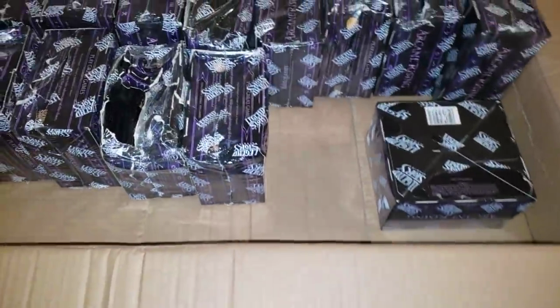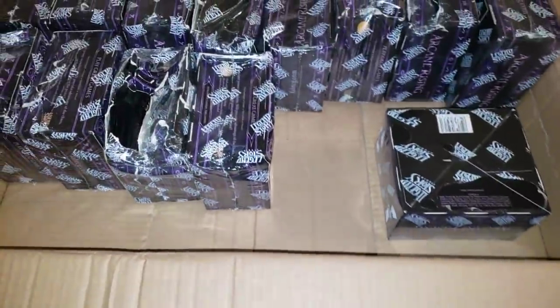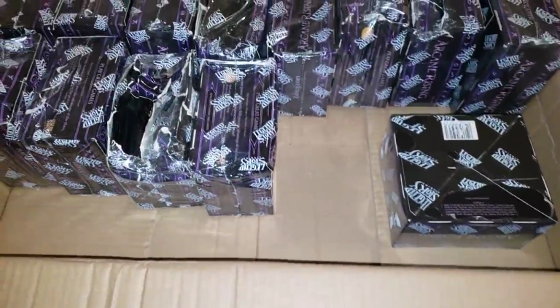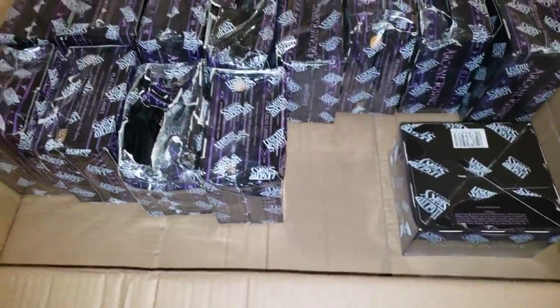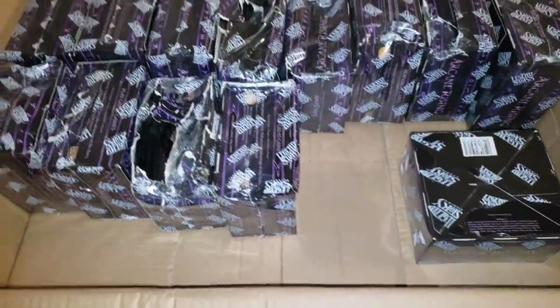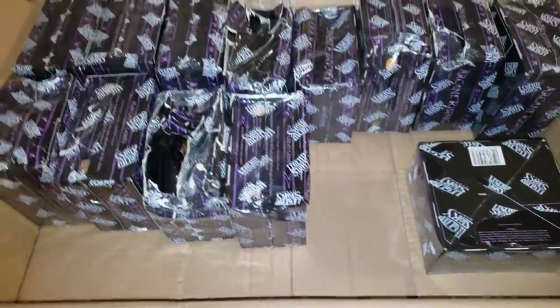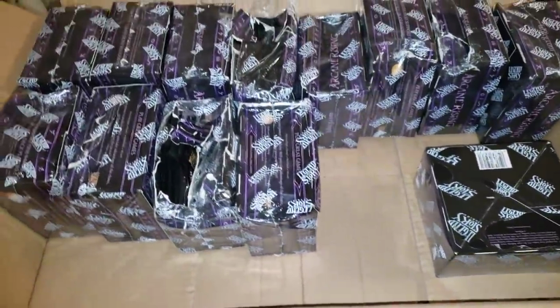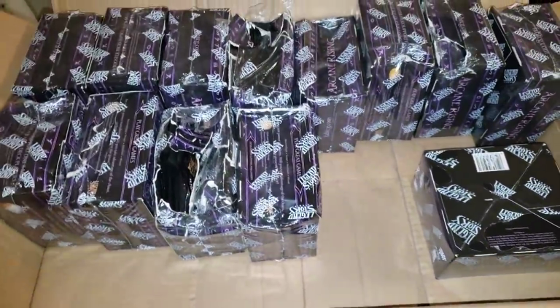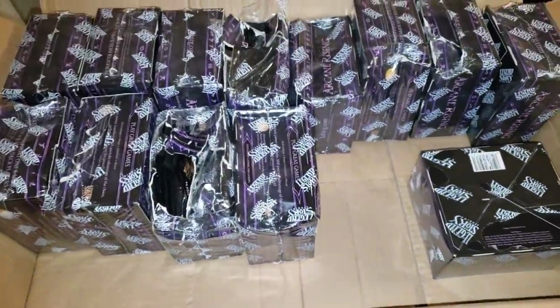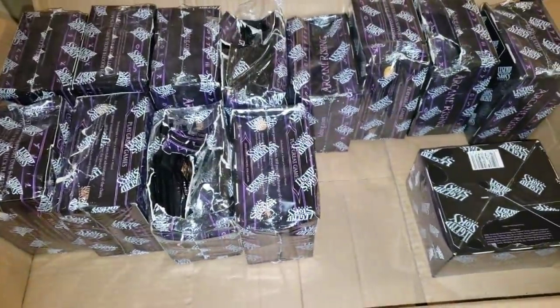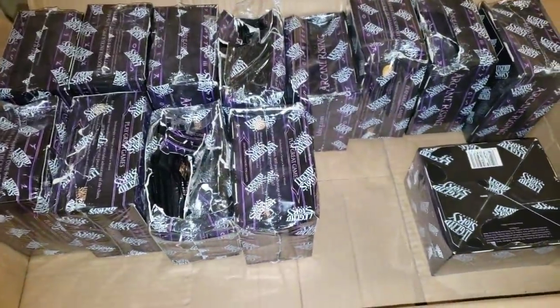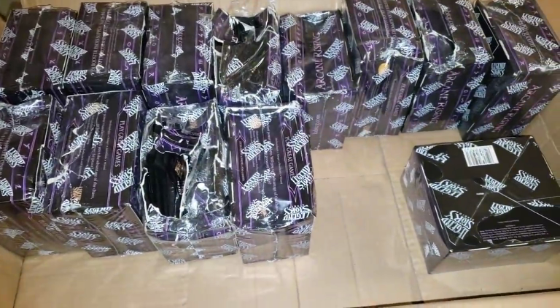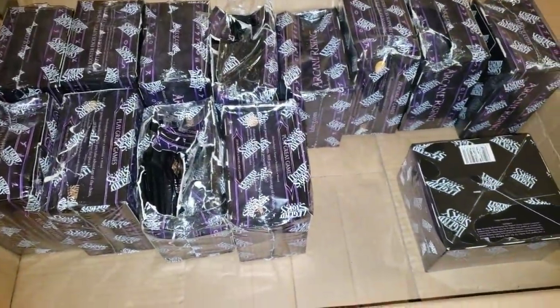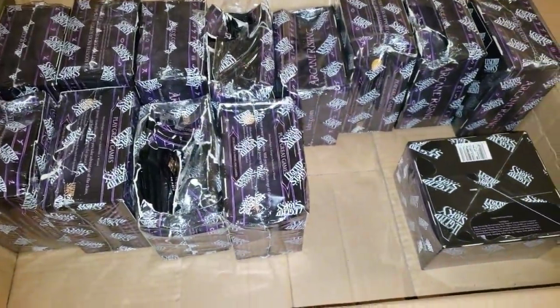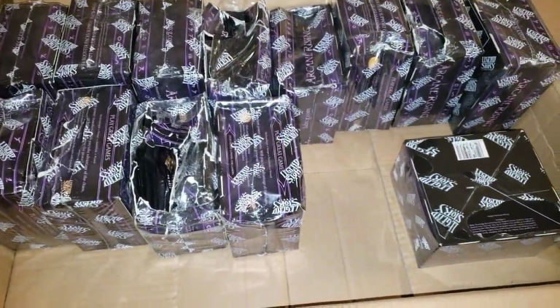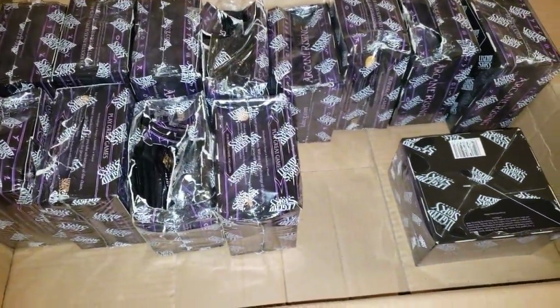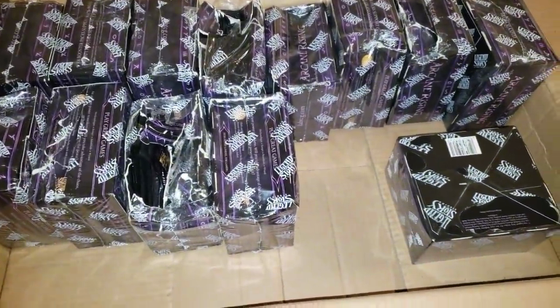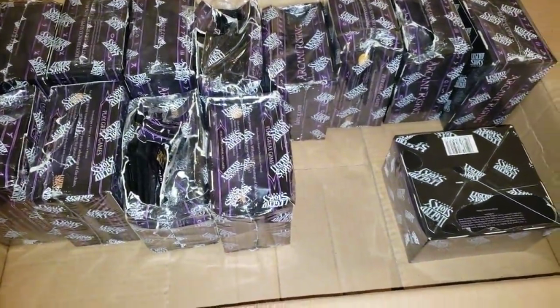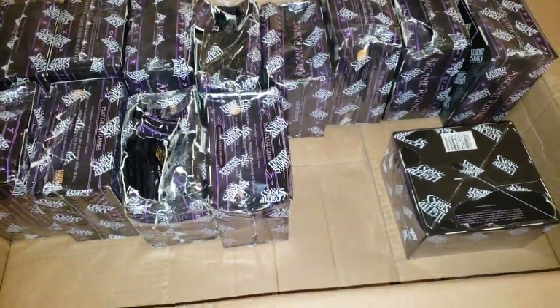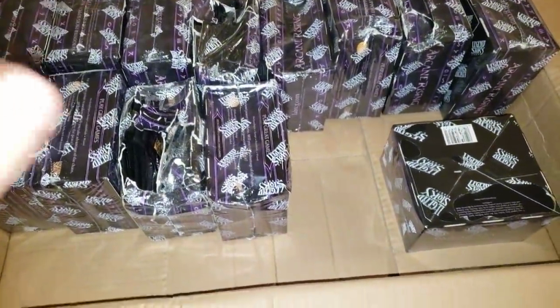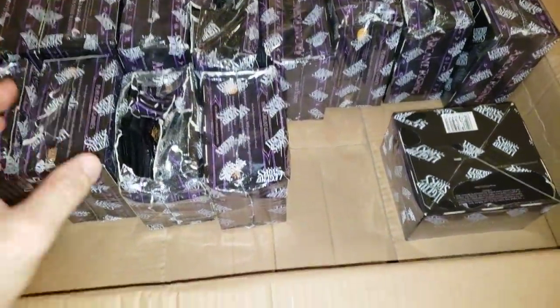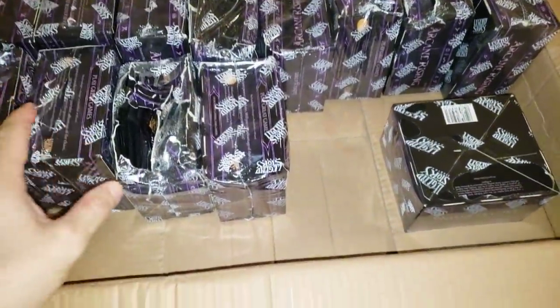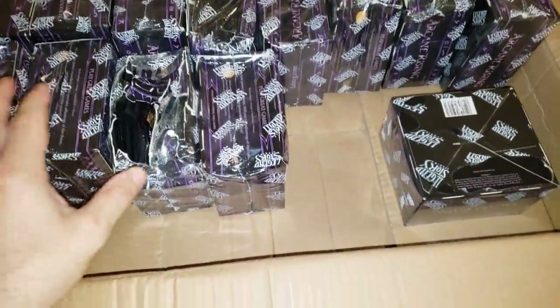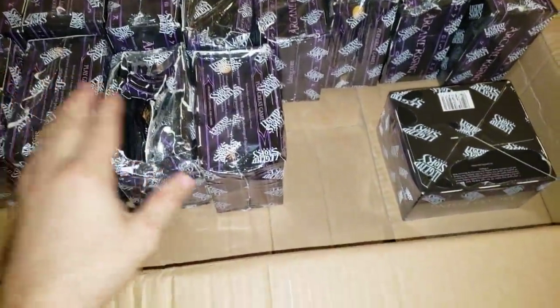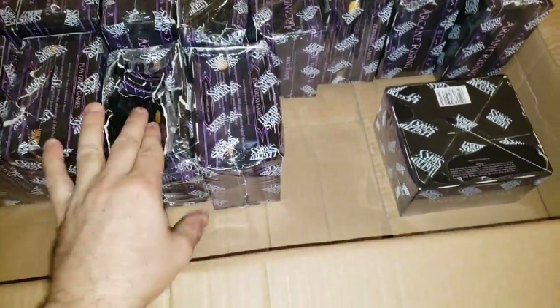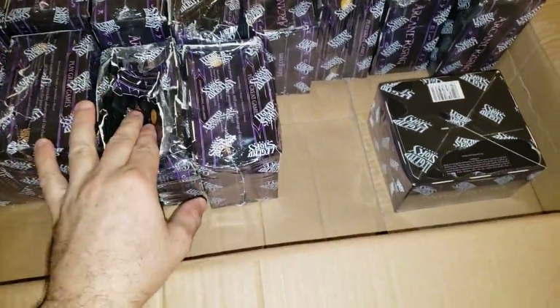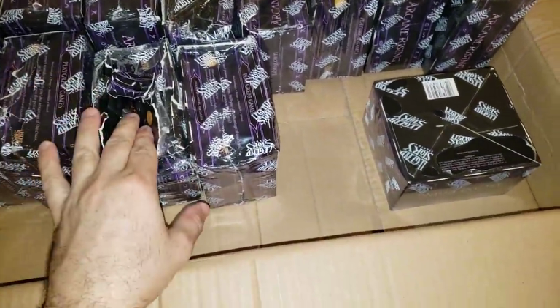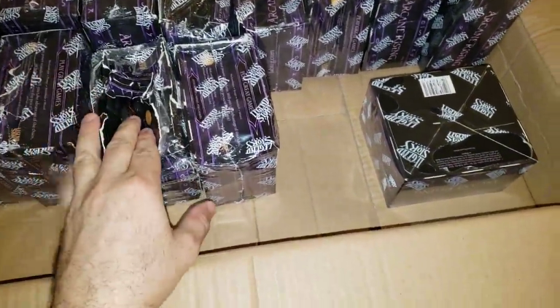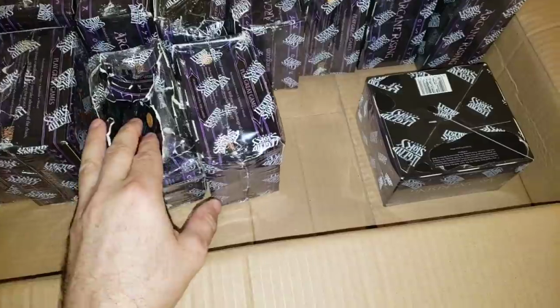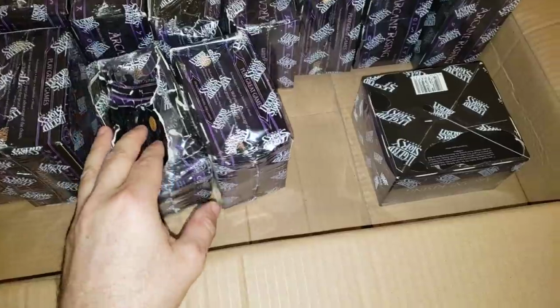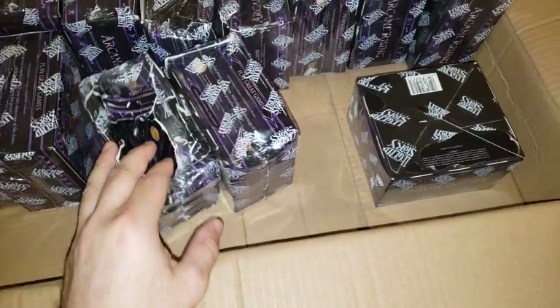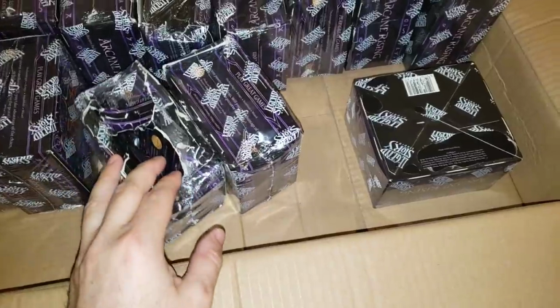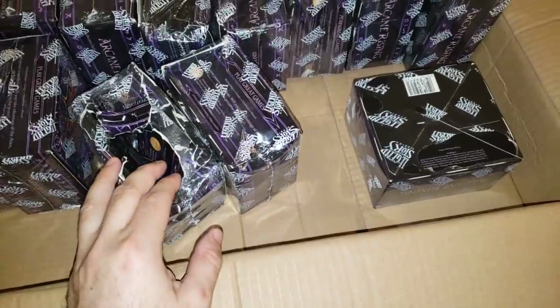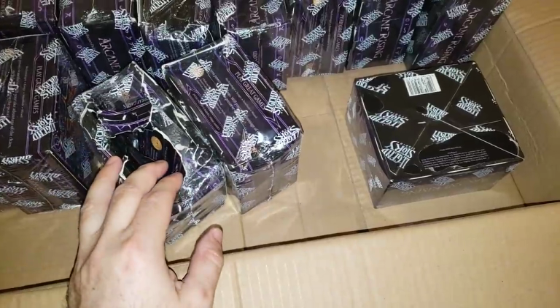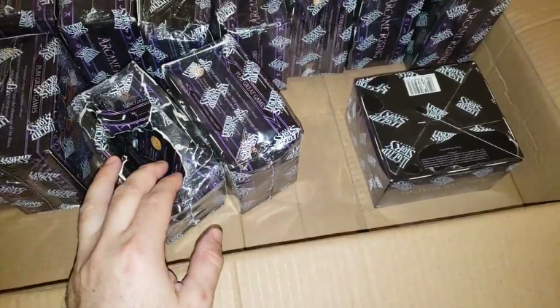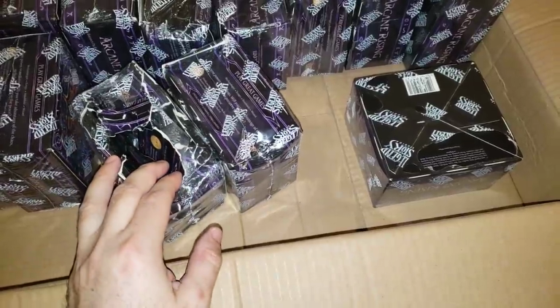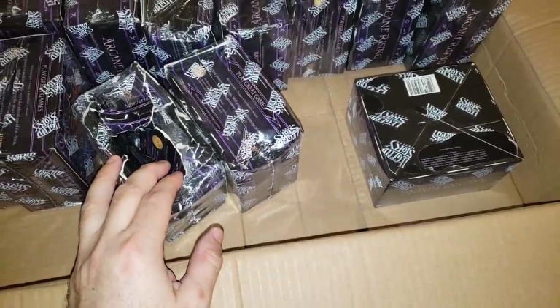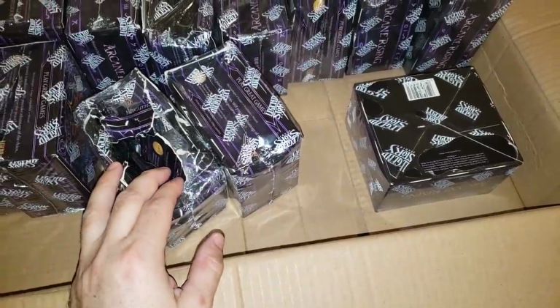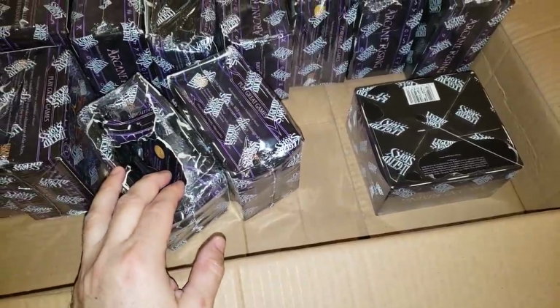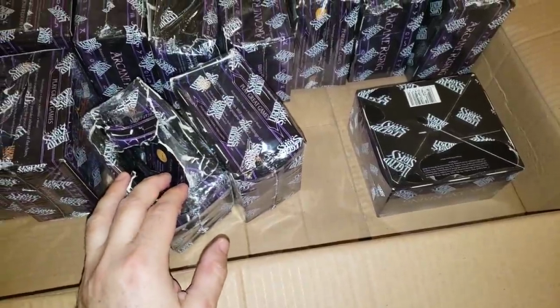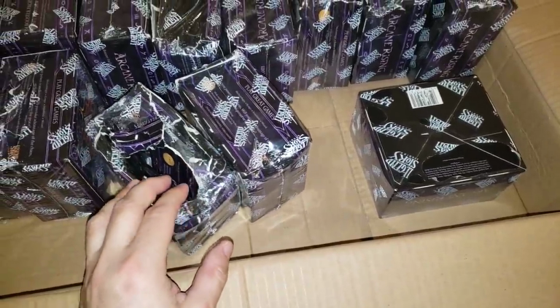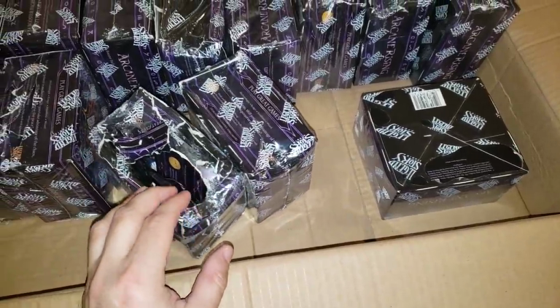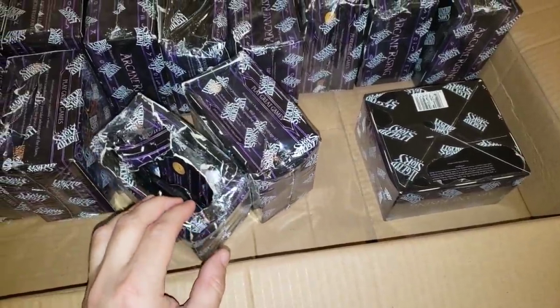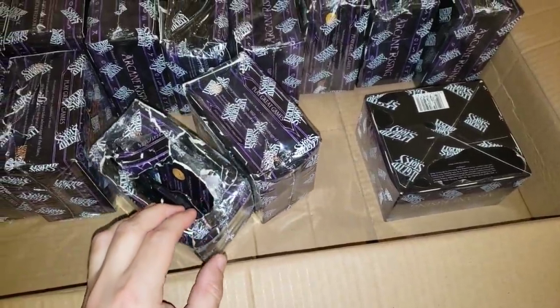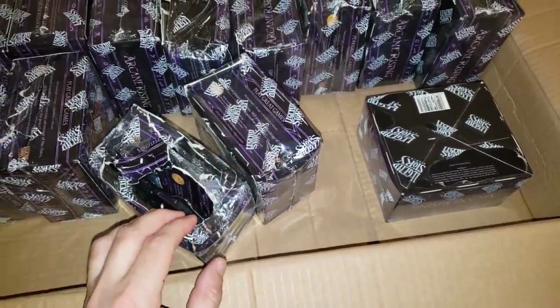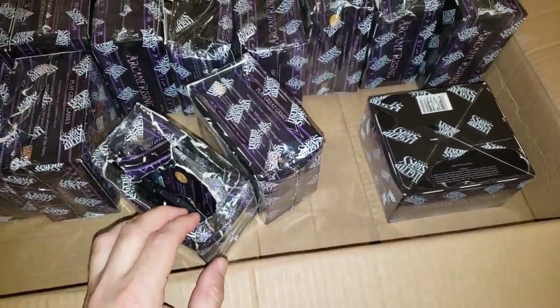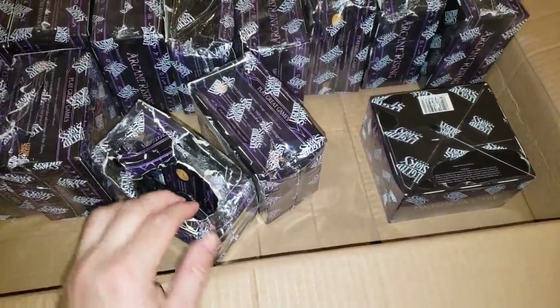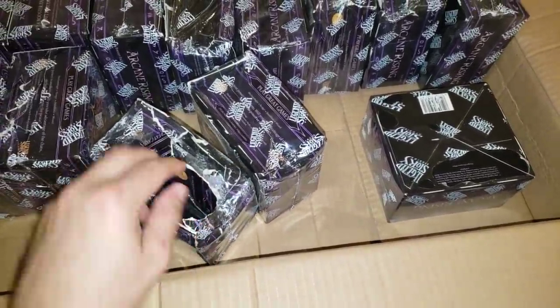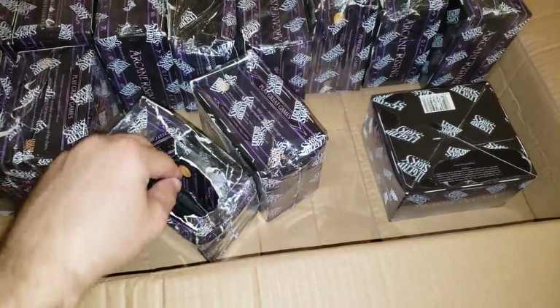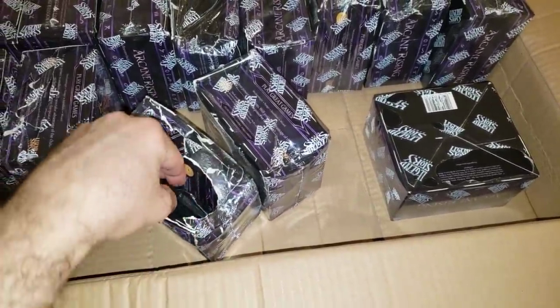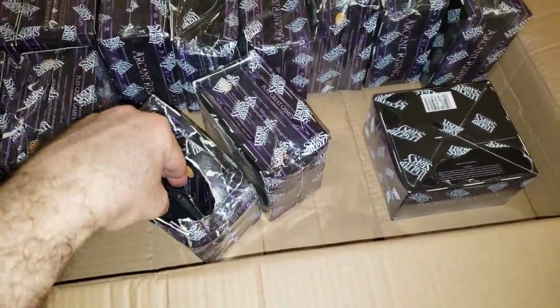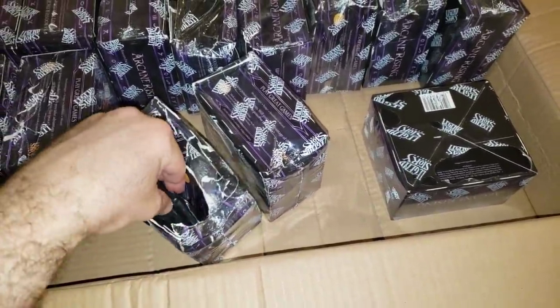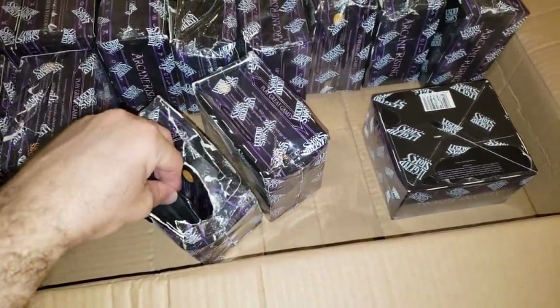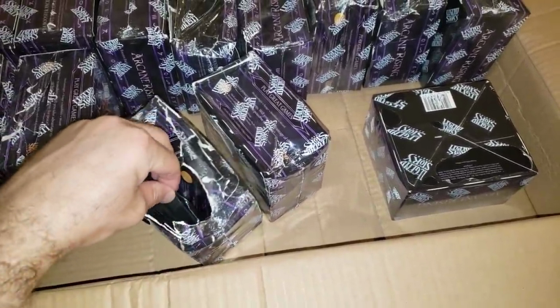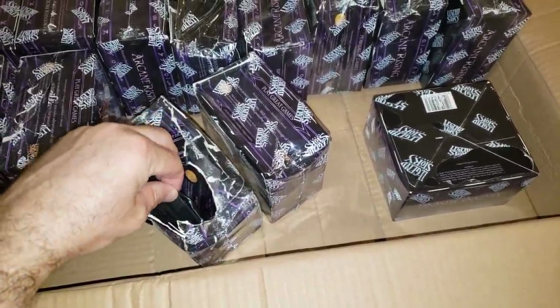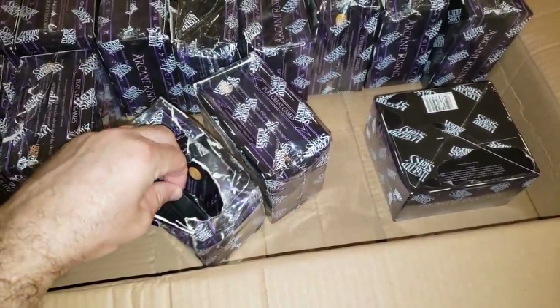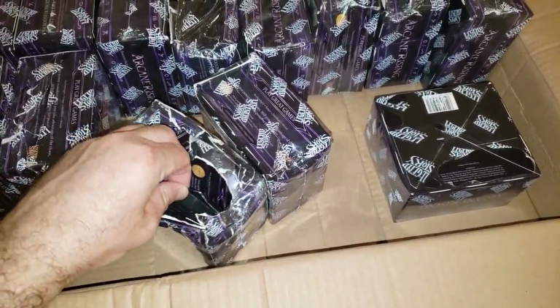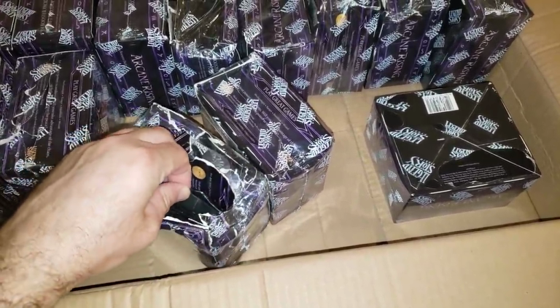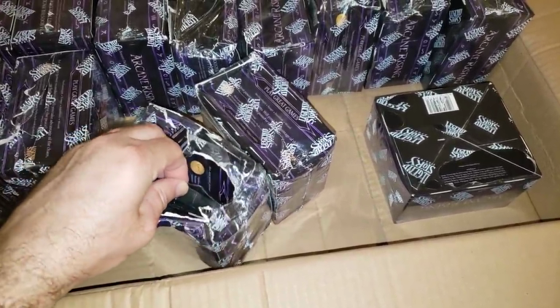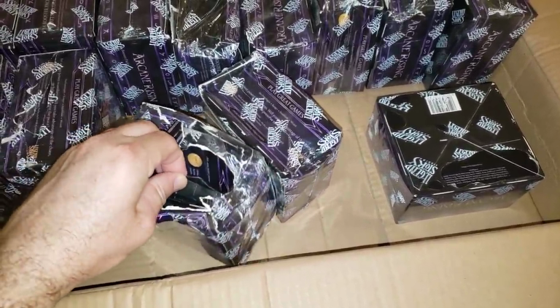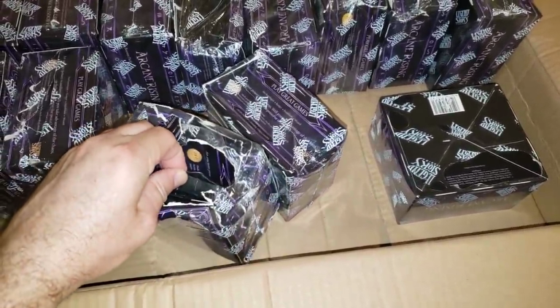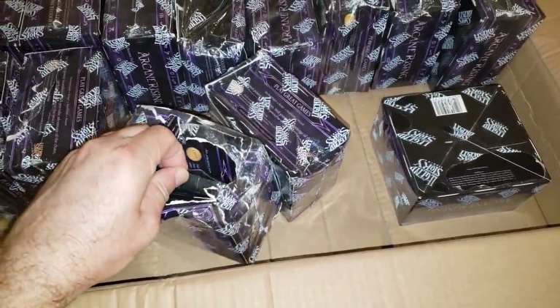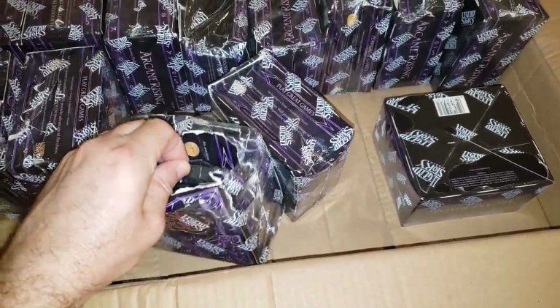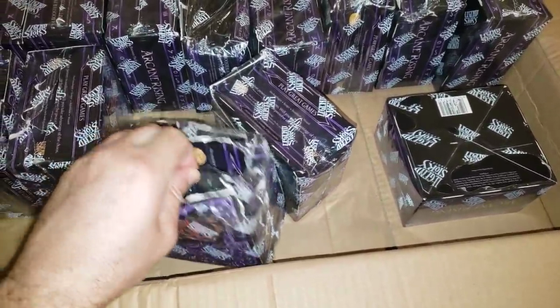Here is the damage stuff. A lot of people don't realize when you do a lot of pallets and things, you definitely get a lot of damaged boxes.